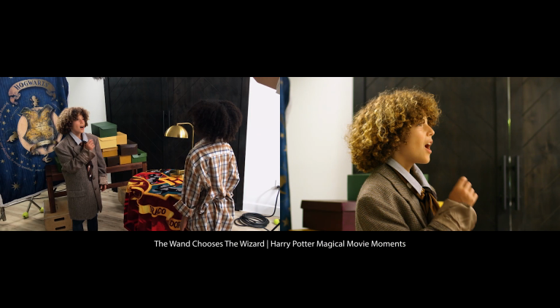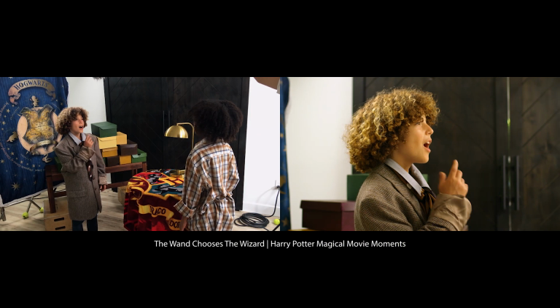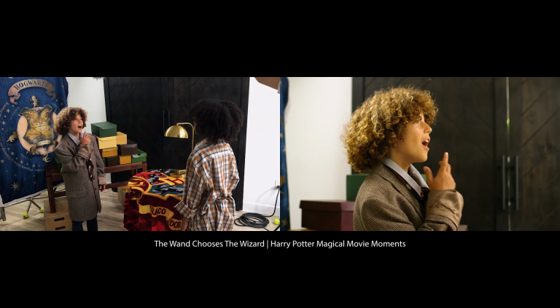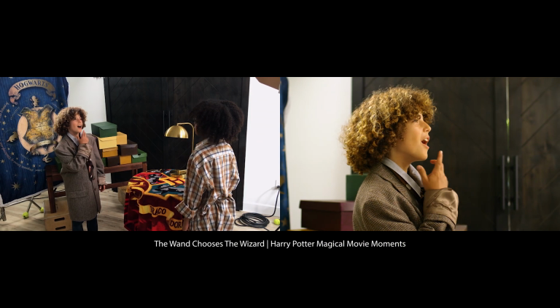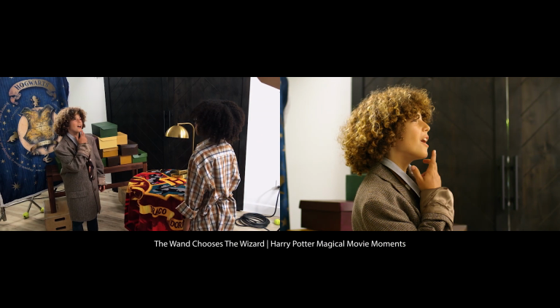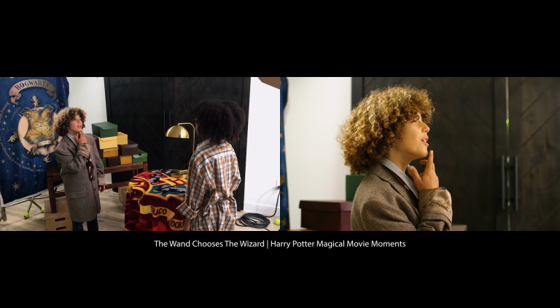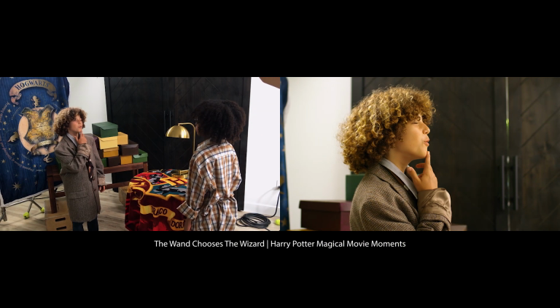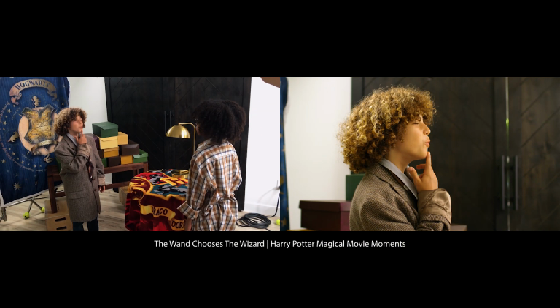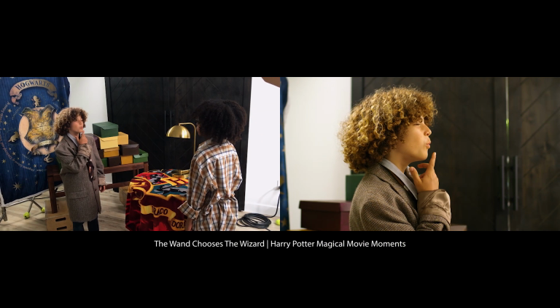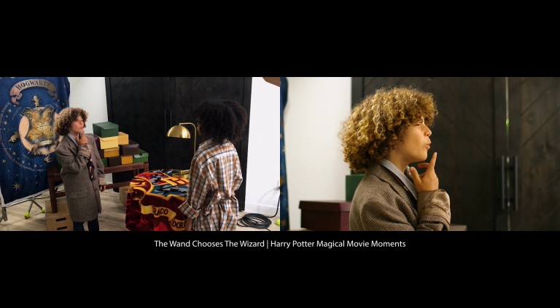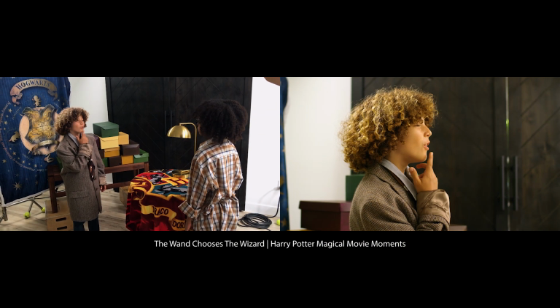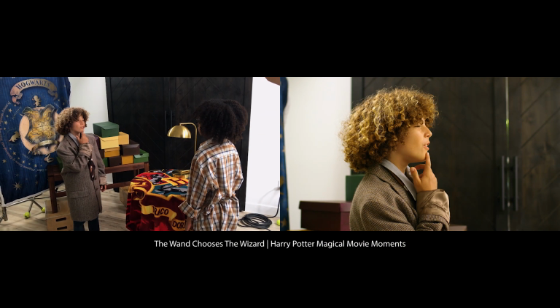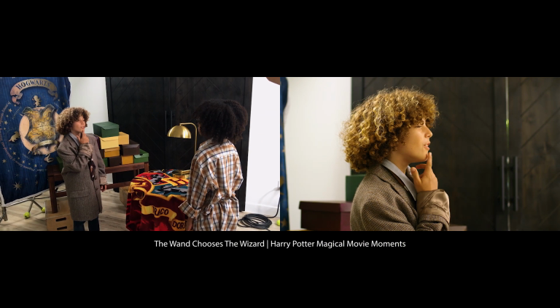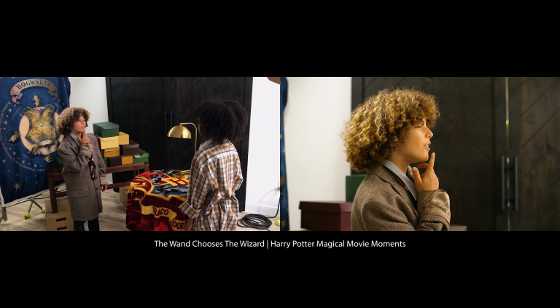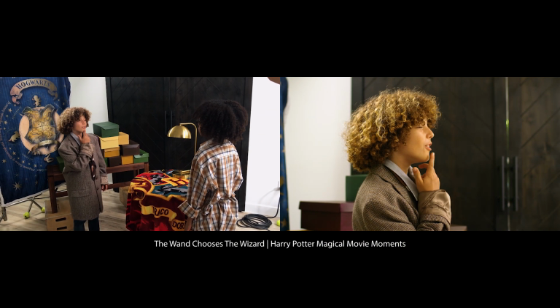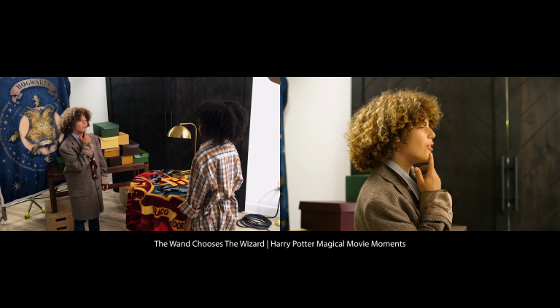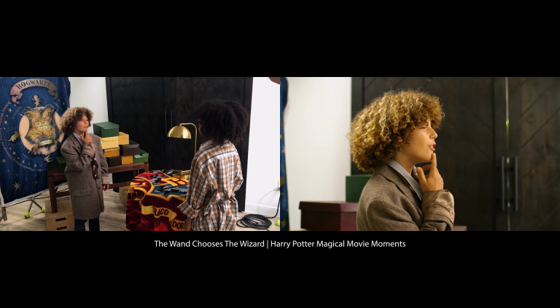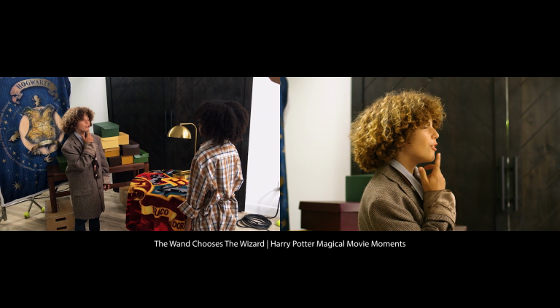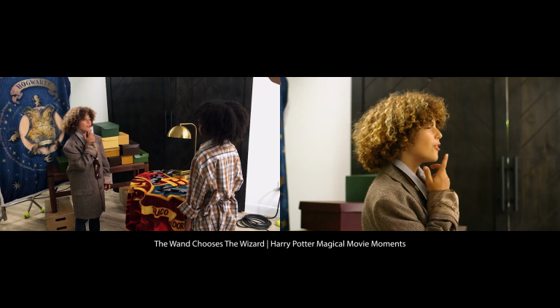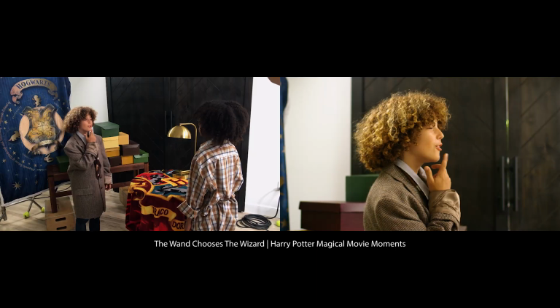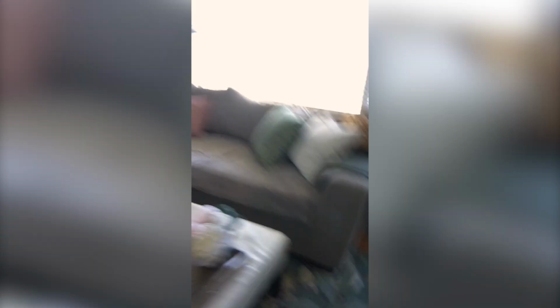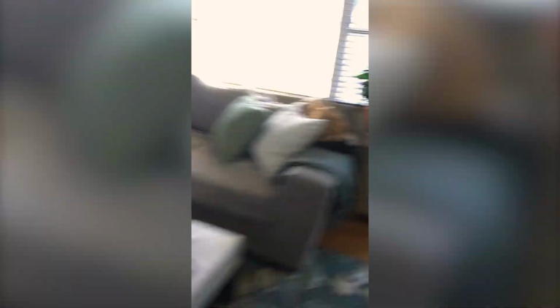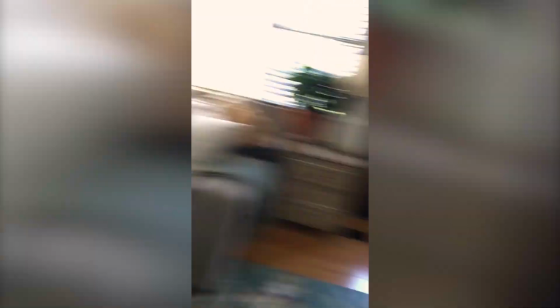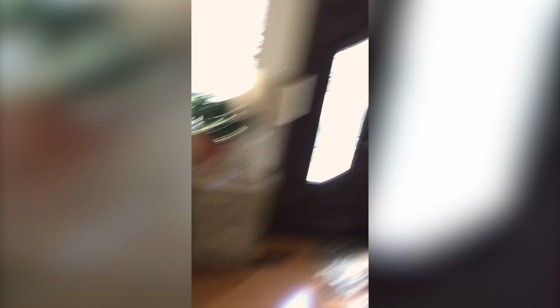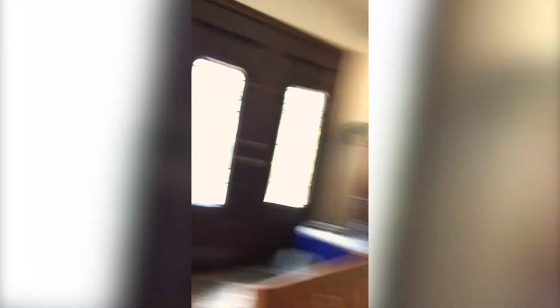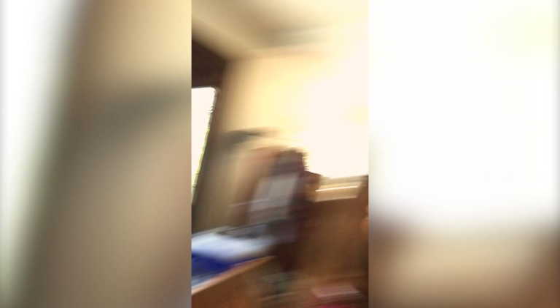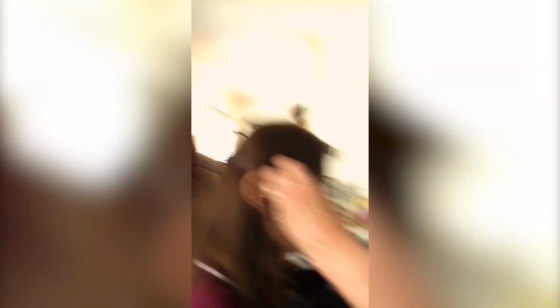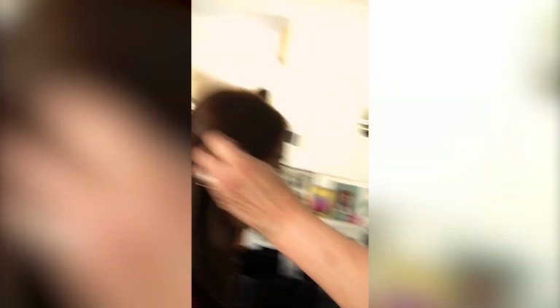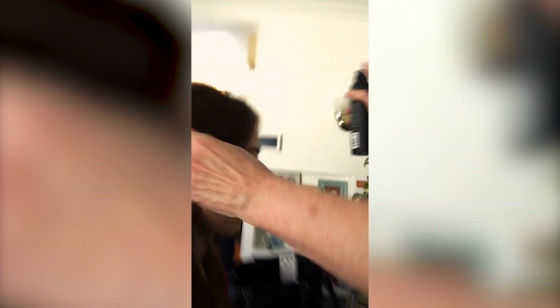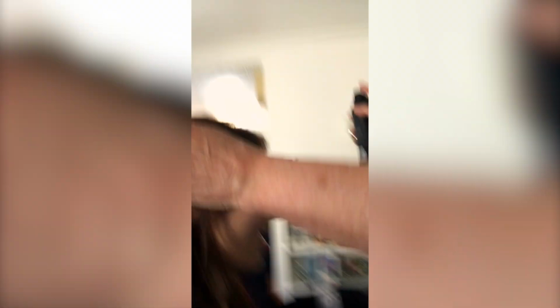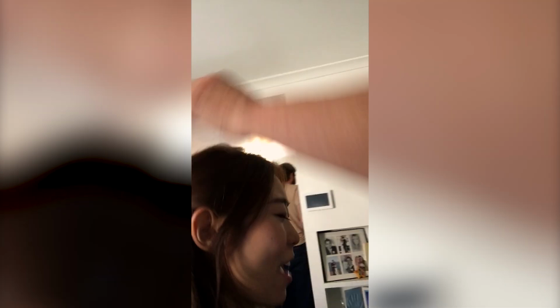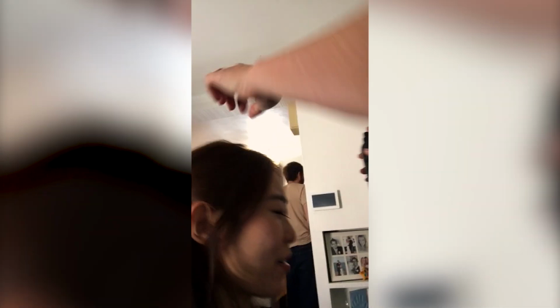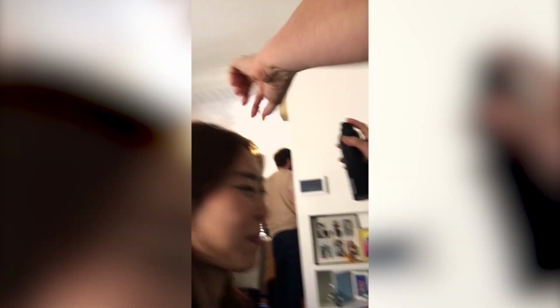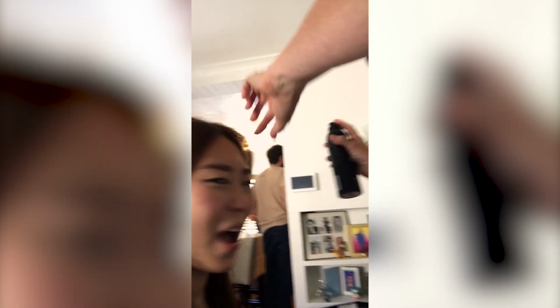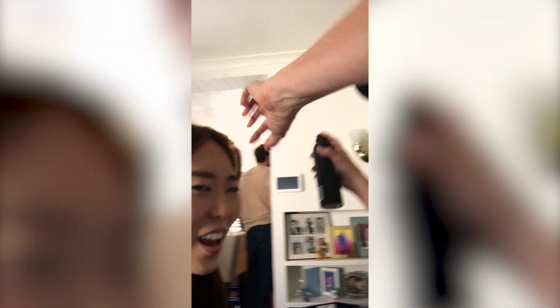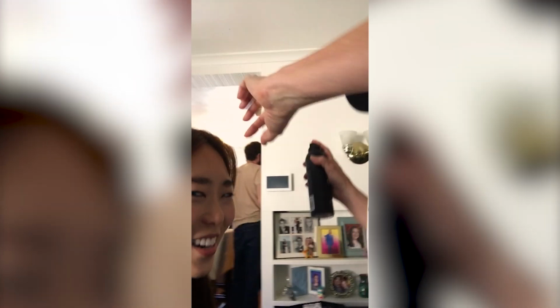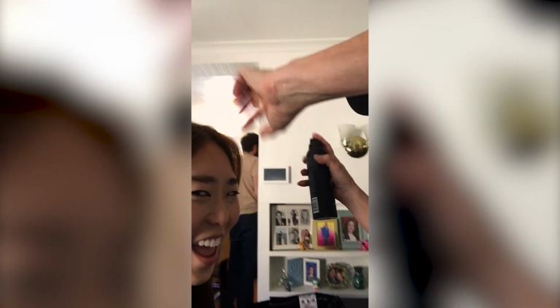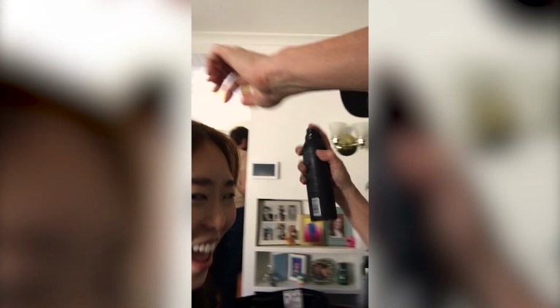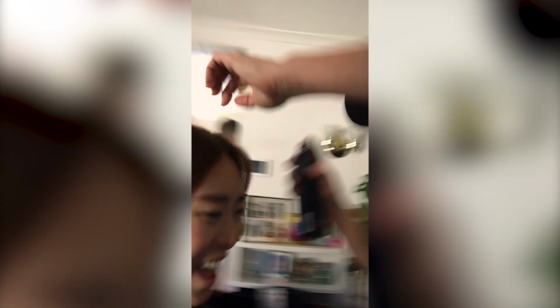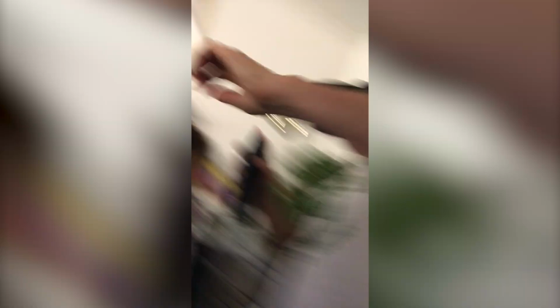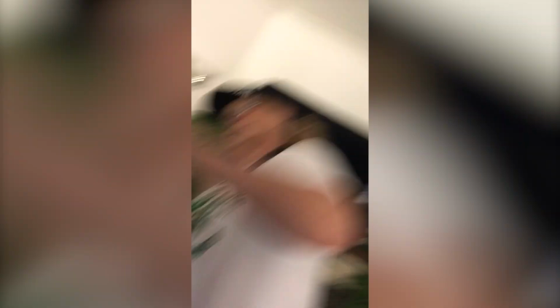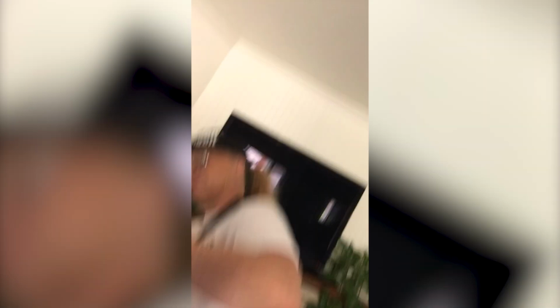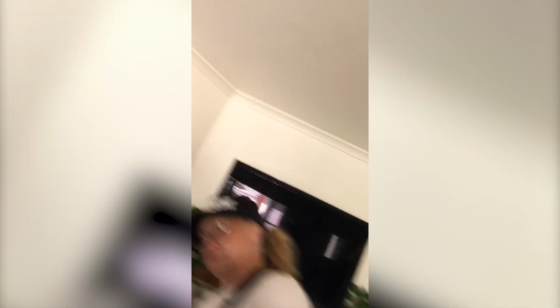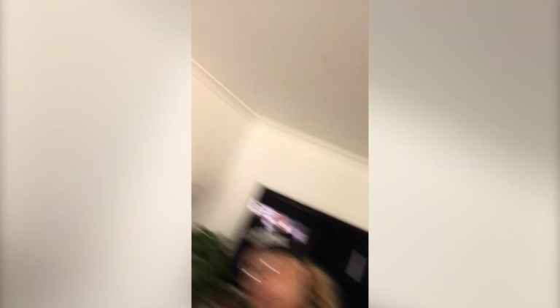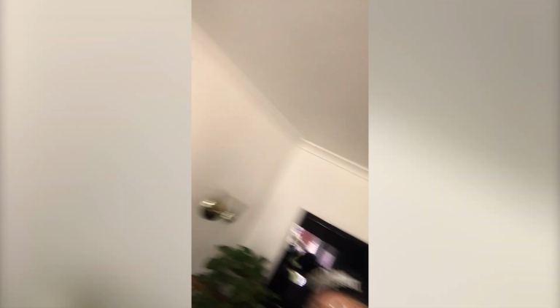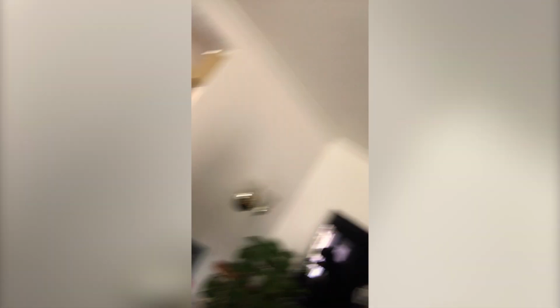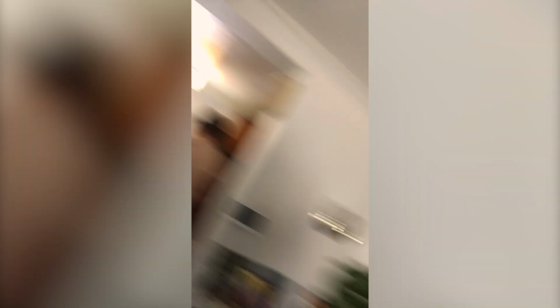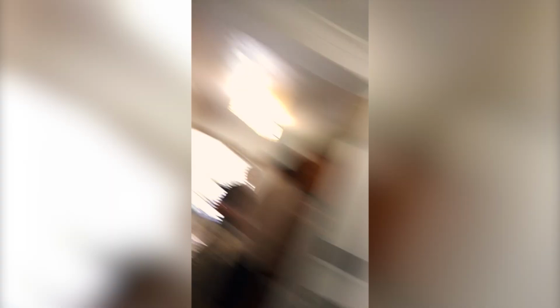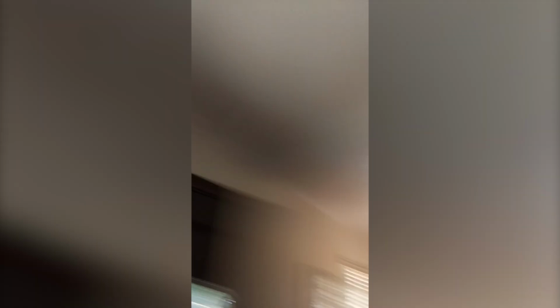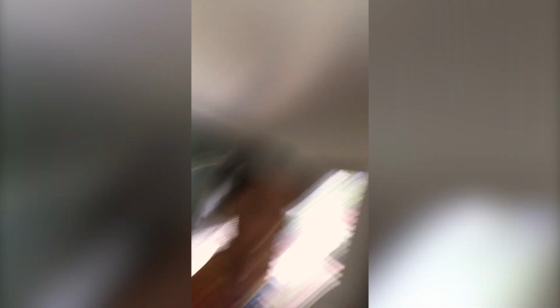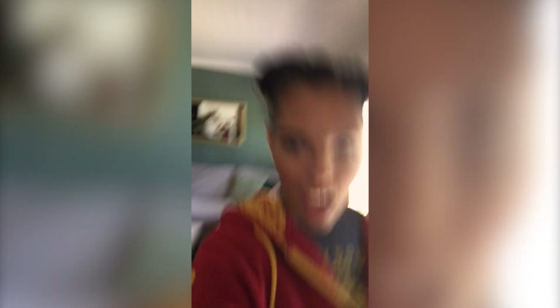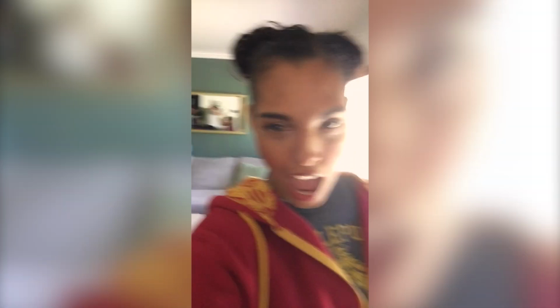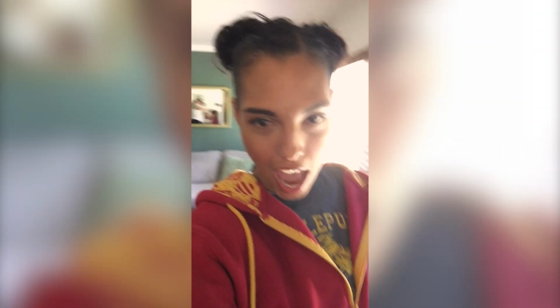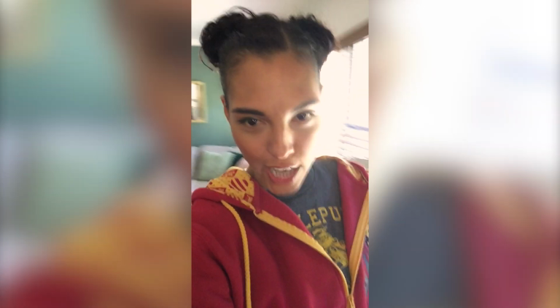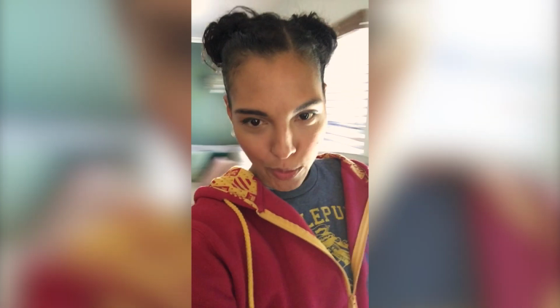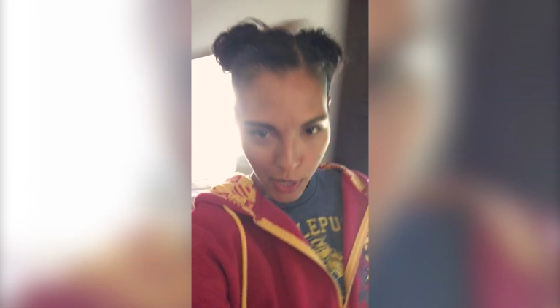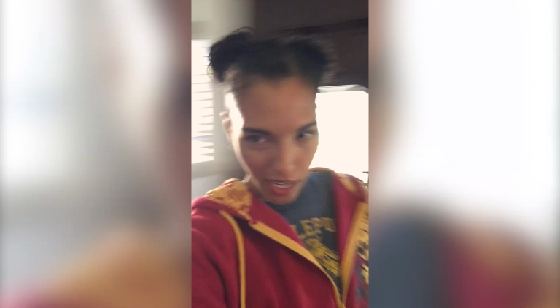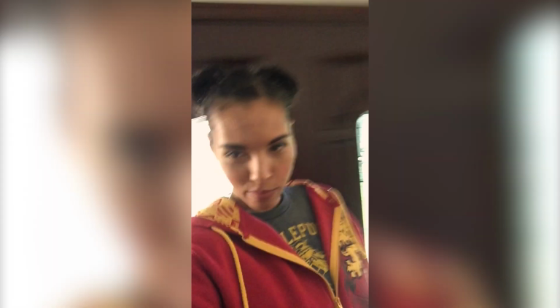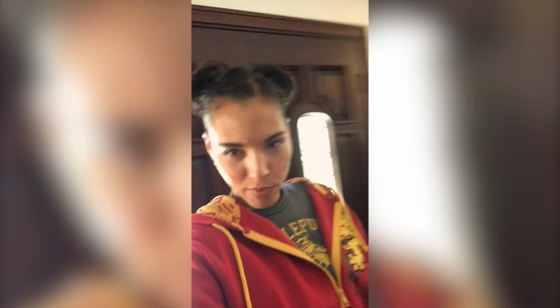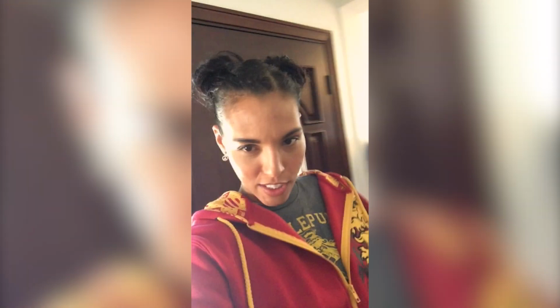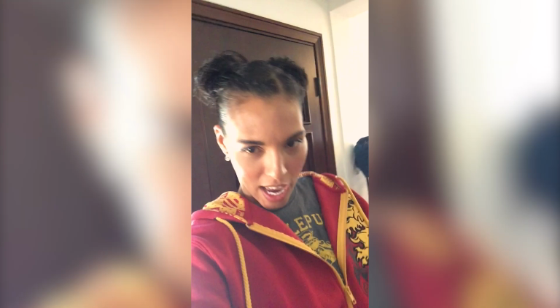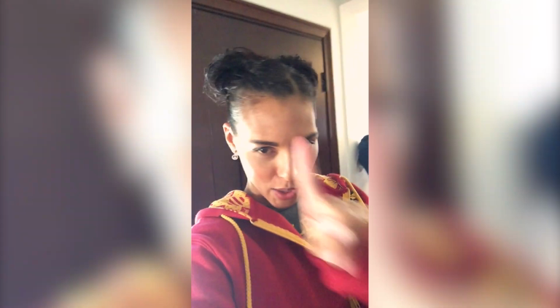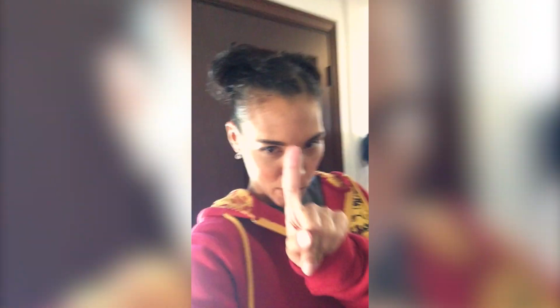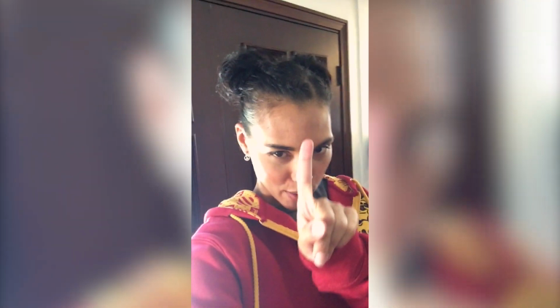I wonder what day is it? Harry Potter Day! HP, day of the day.